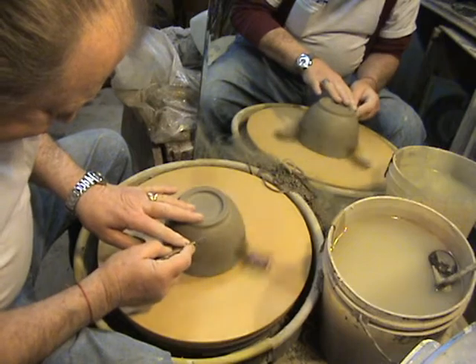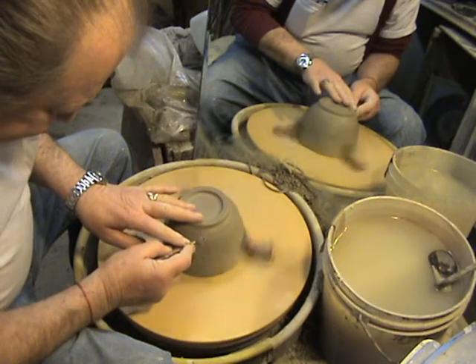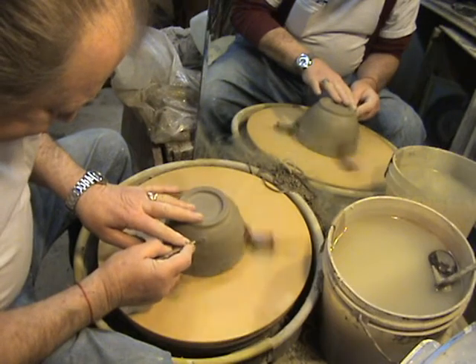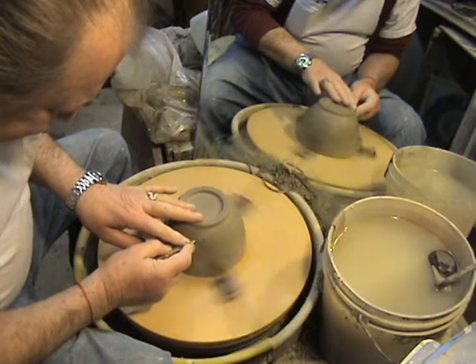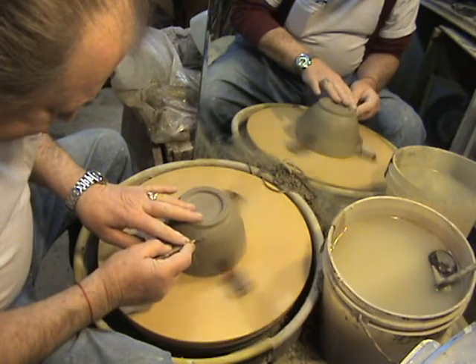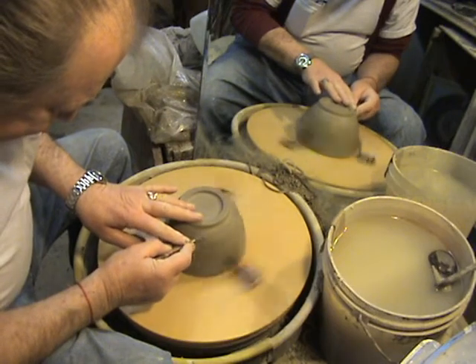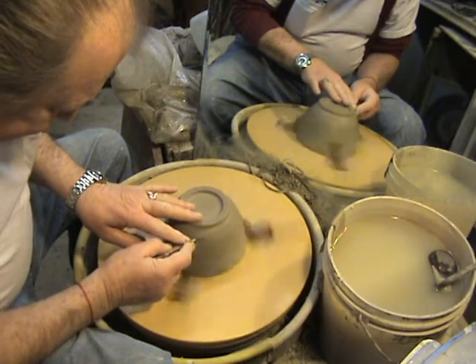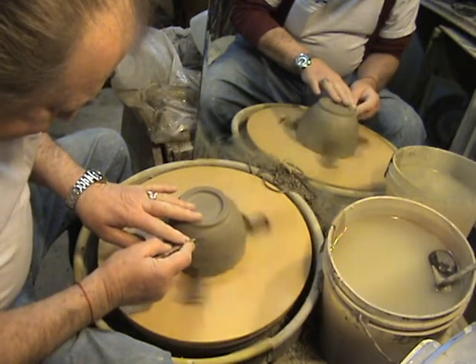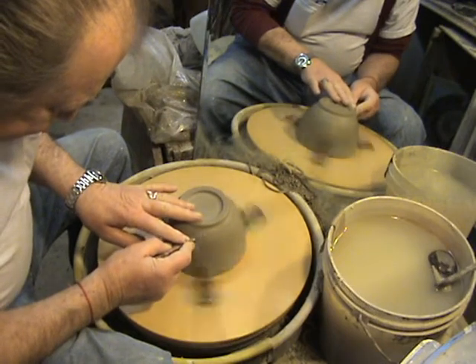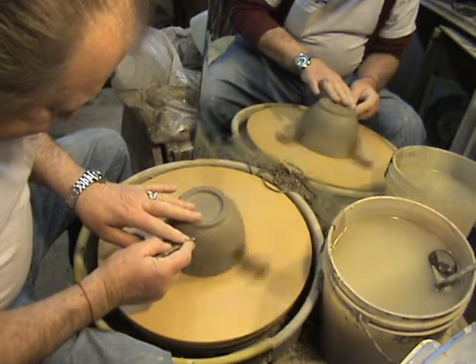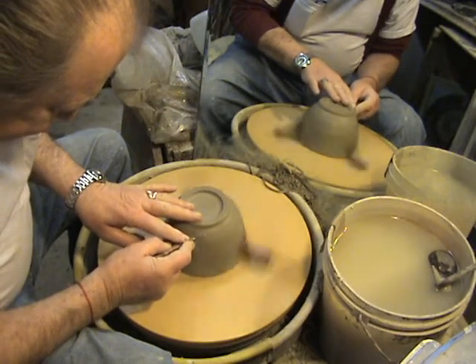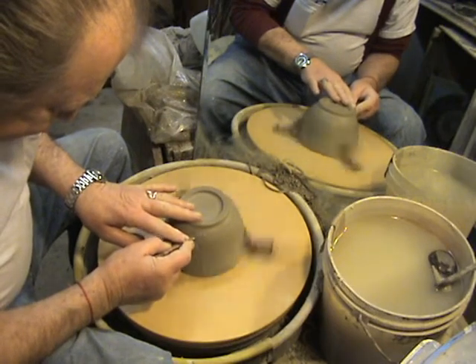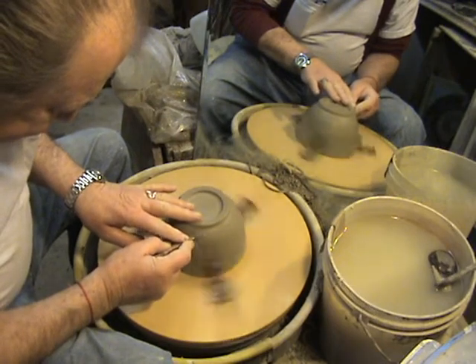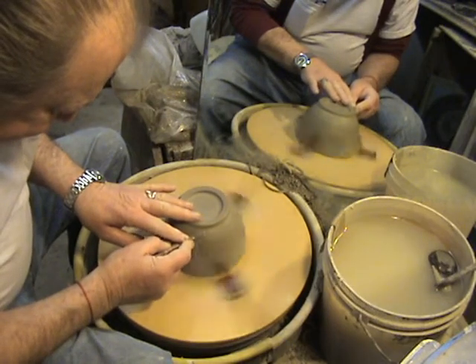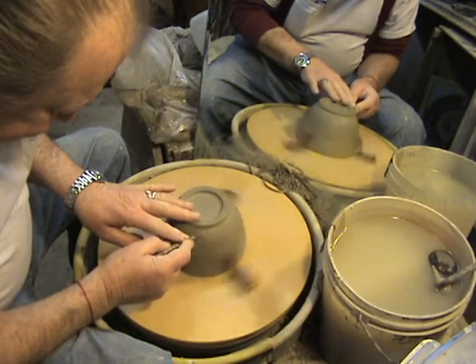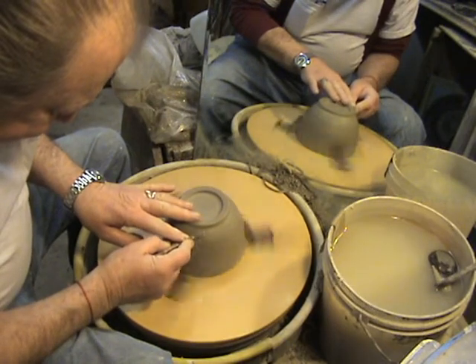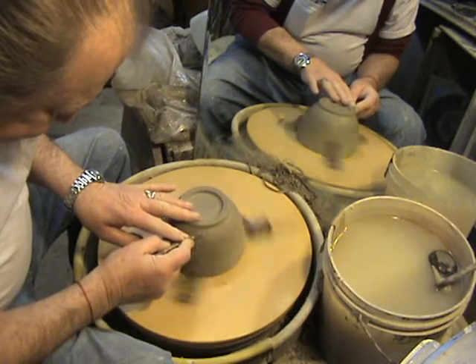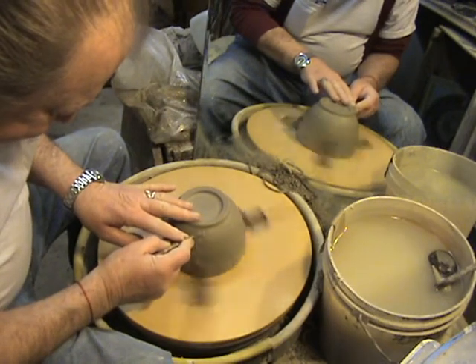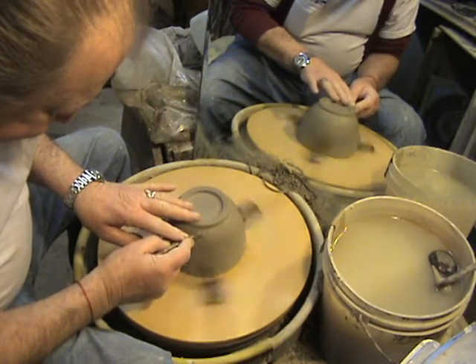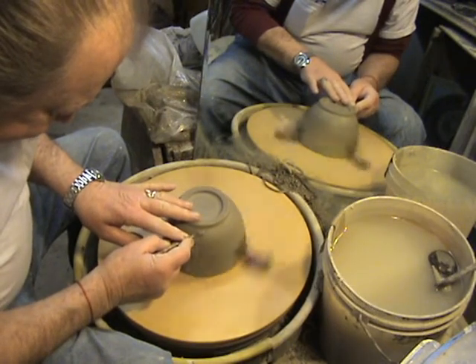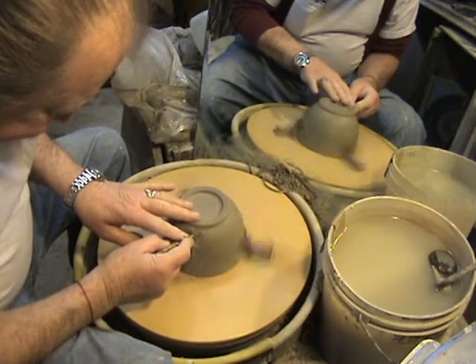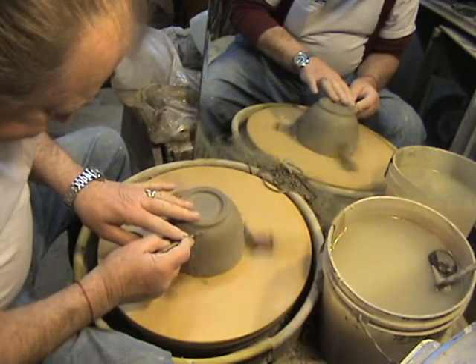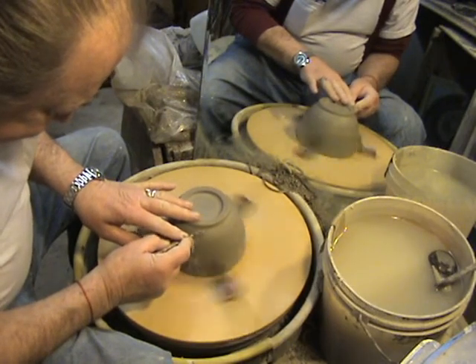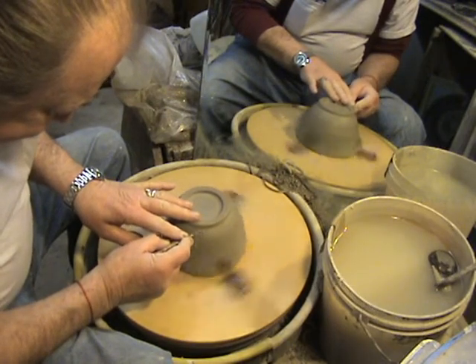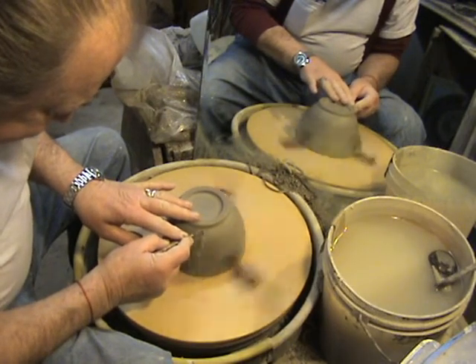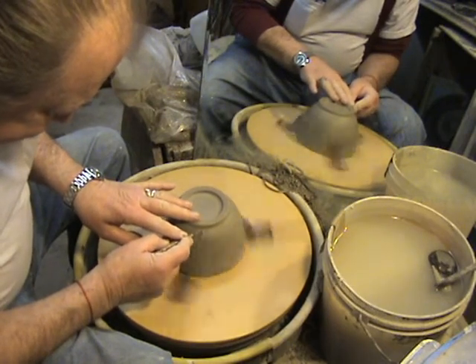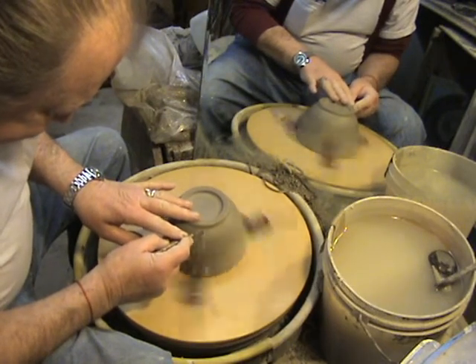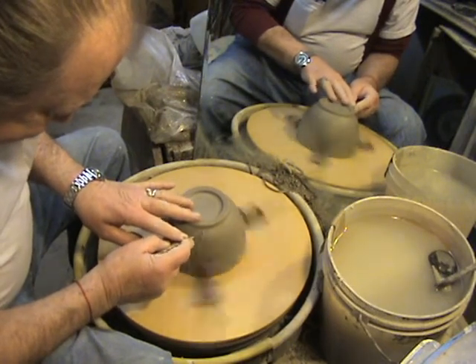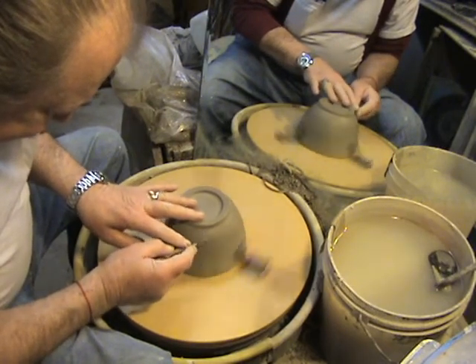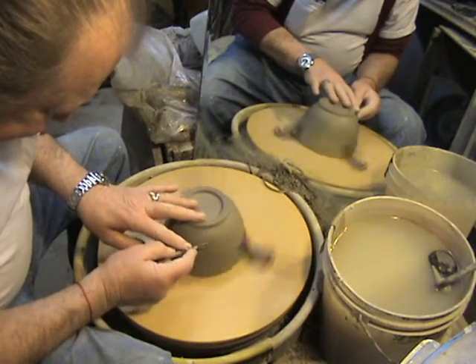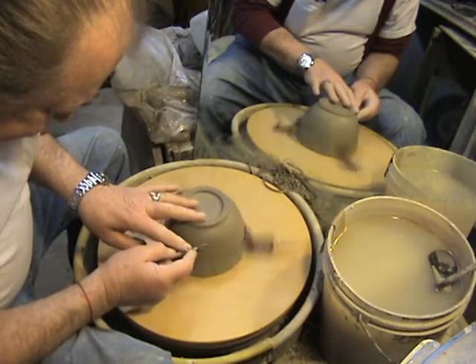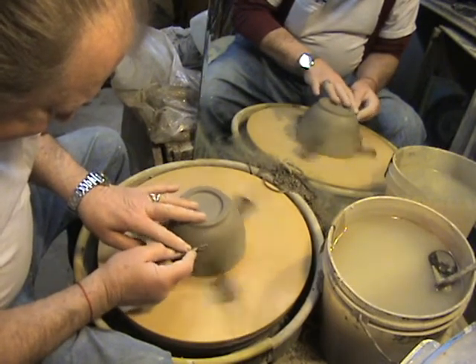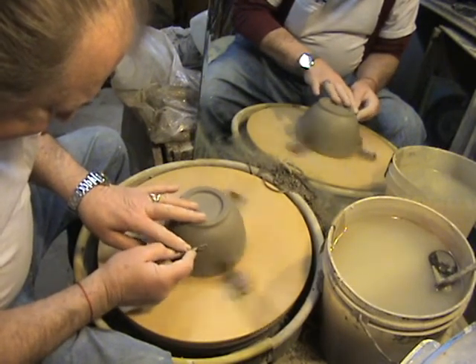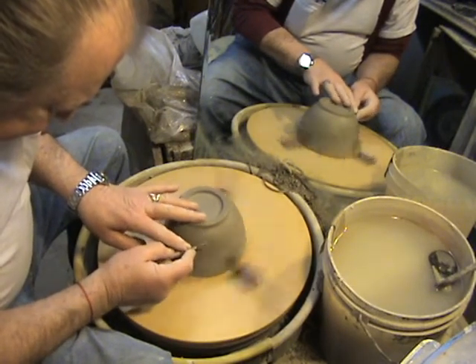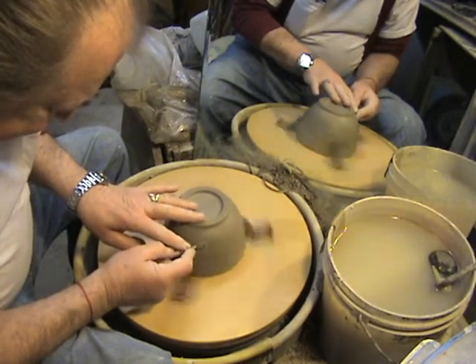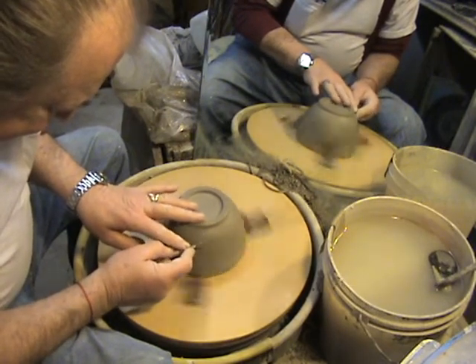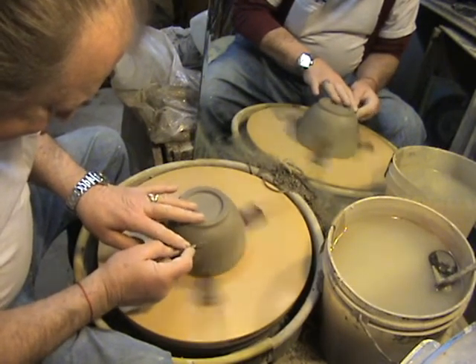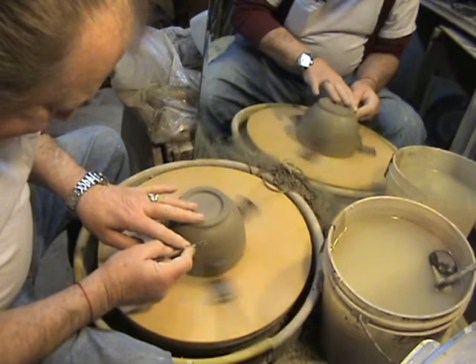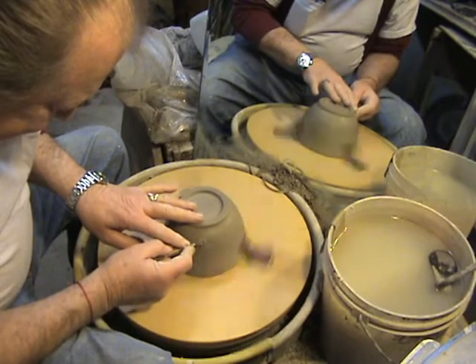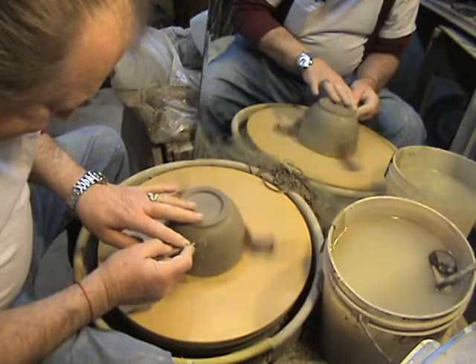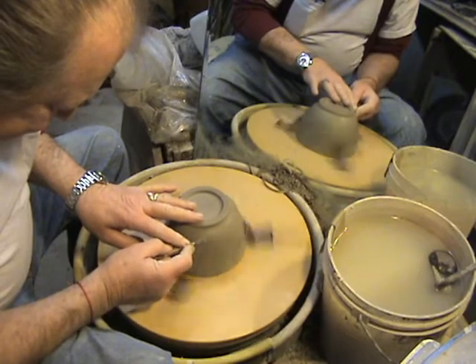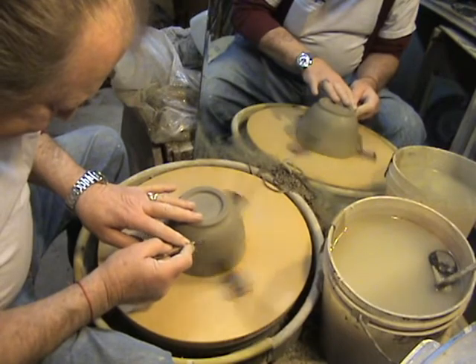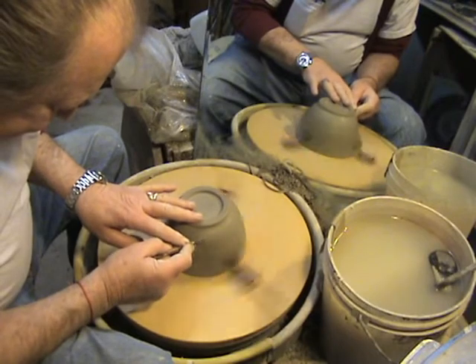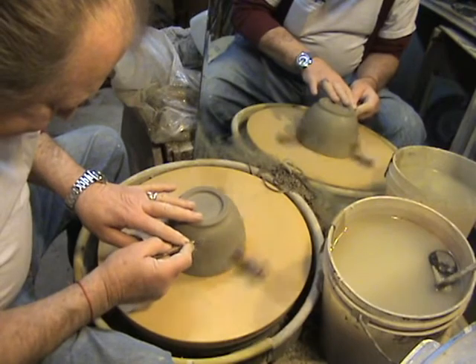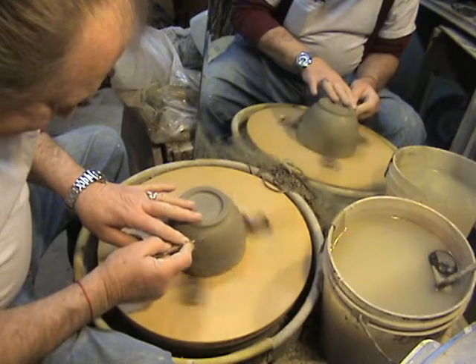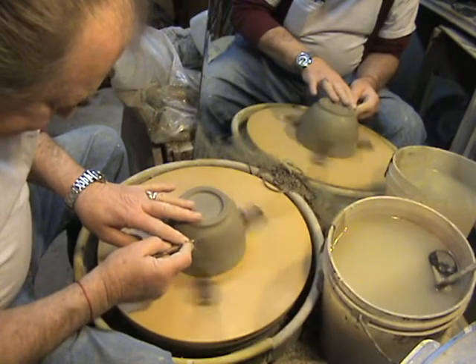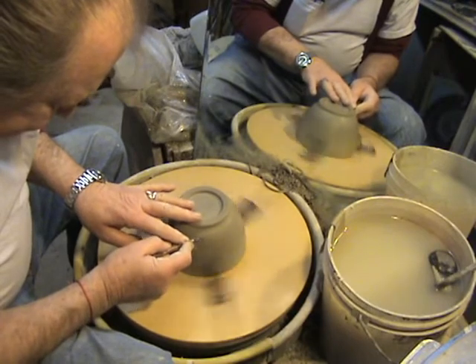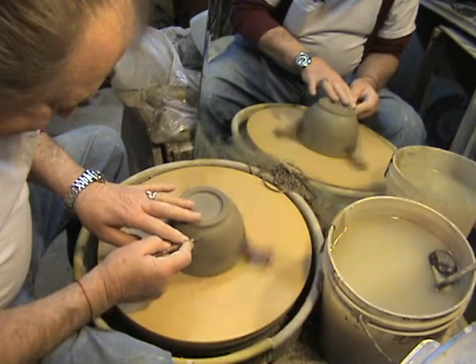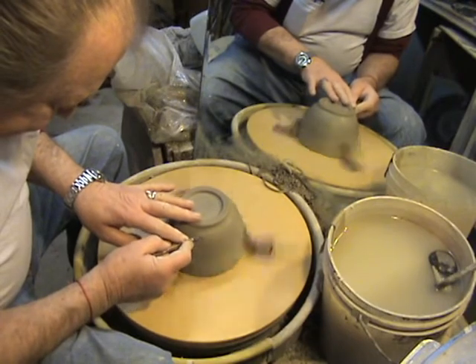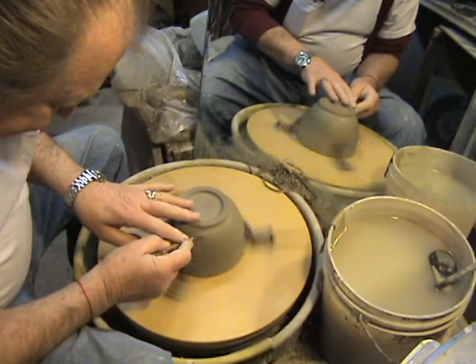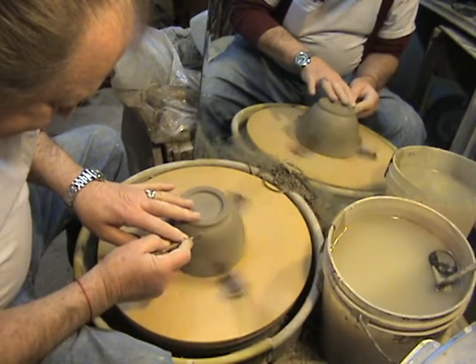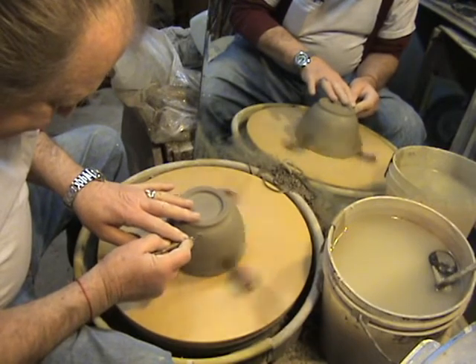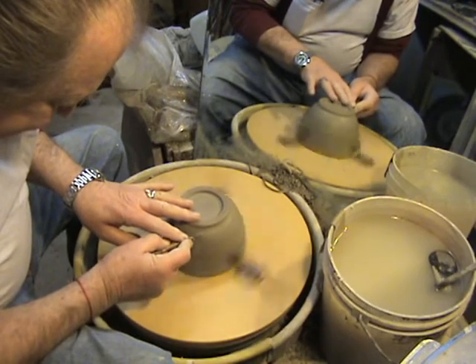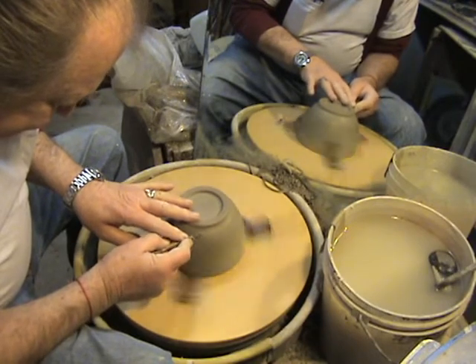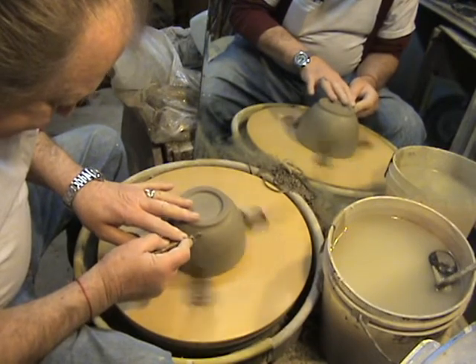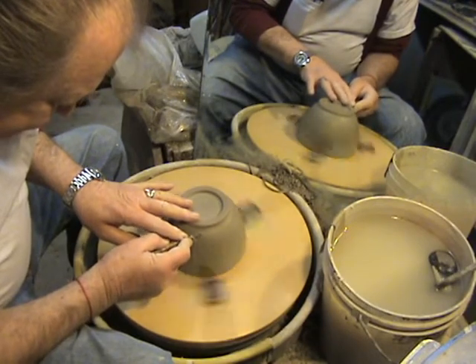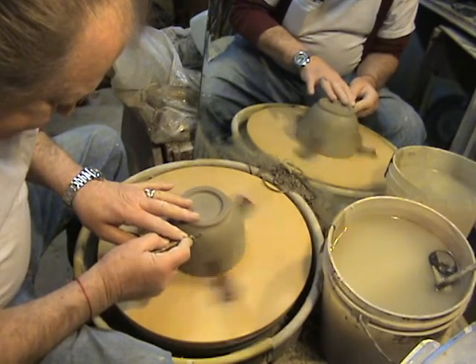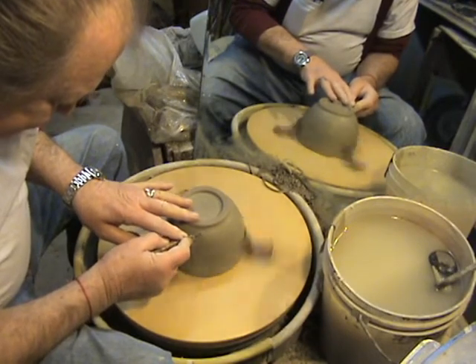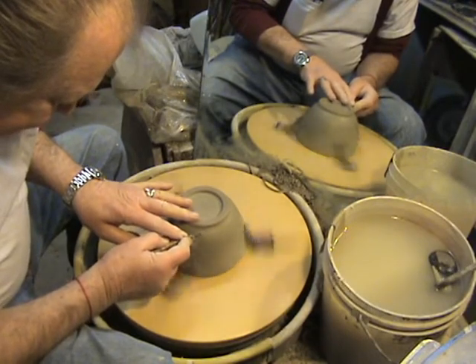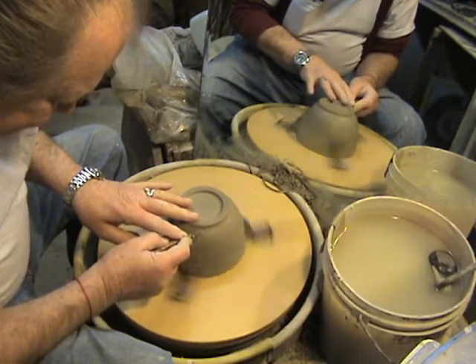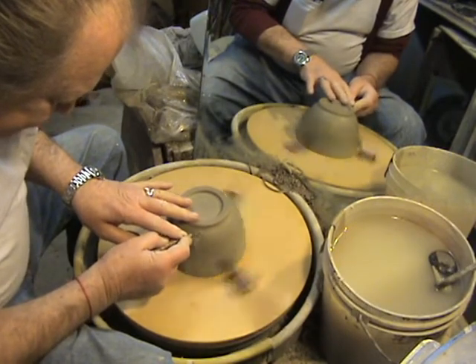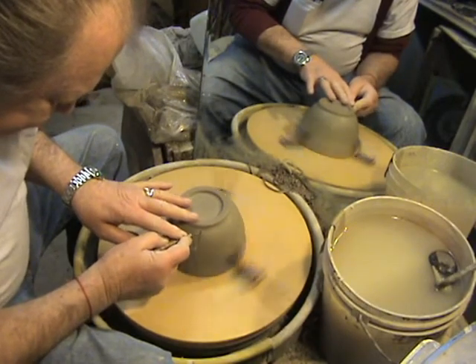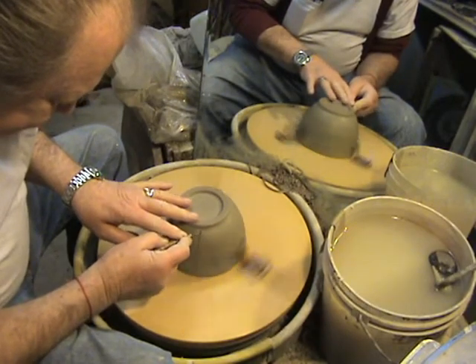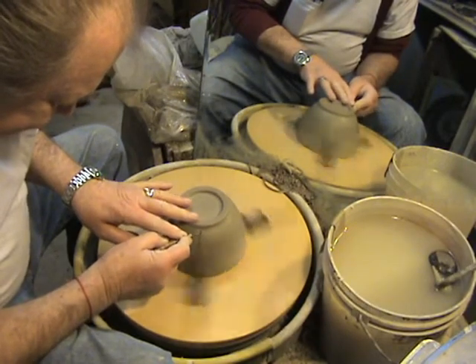And a berry bowl. The way we're going to make it into a berry bowl is we're going to have to put some holes in it.